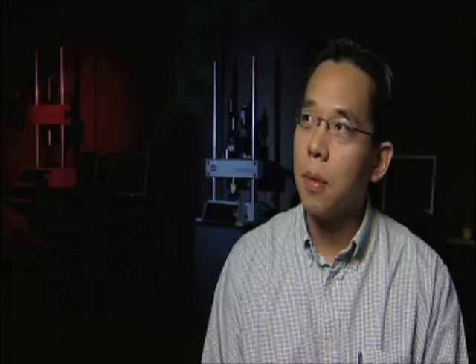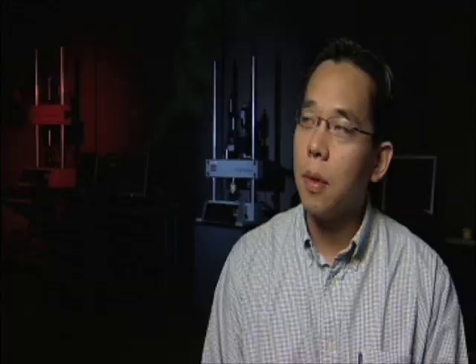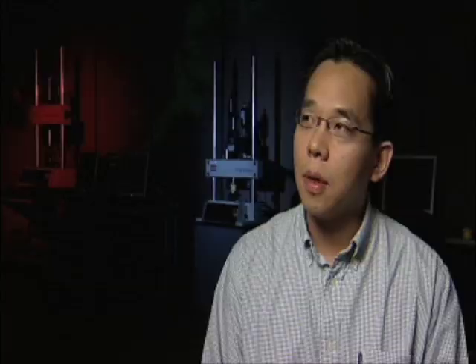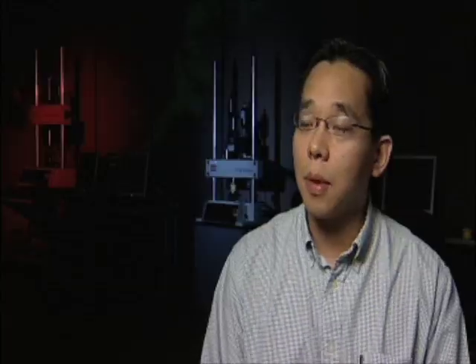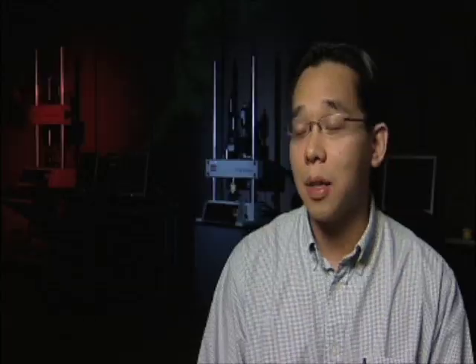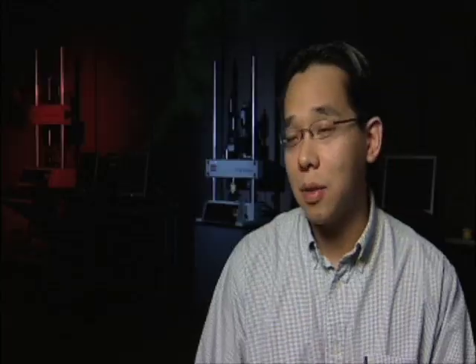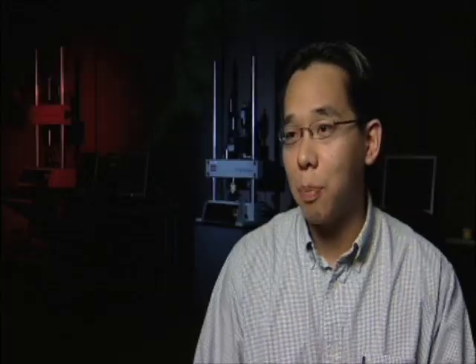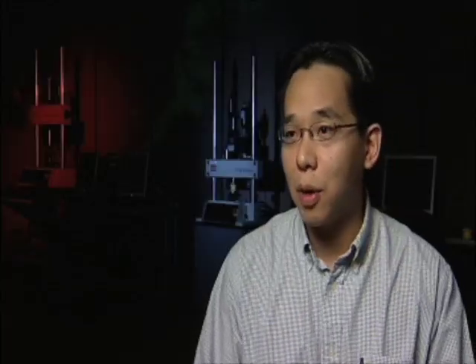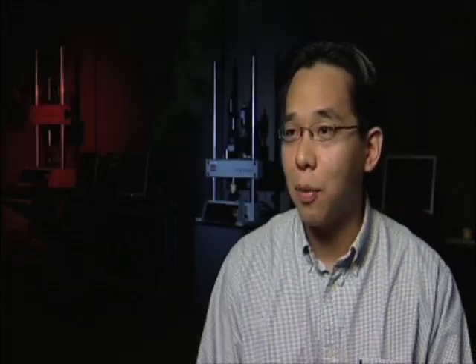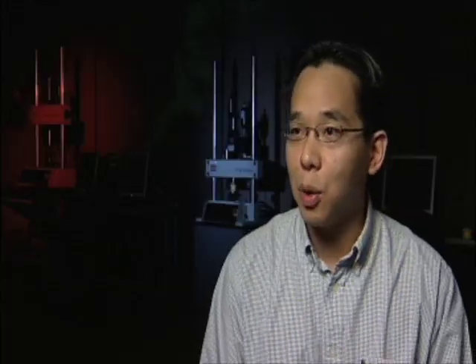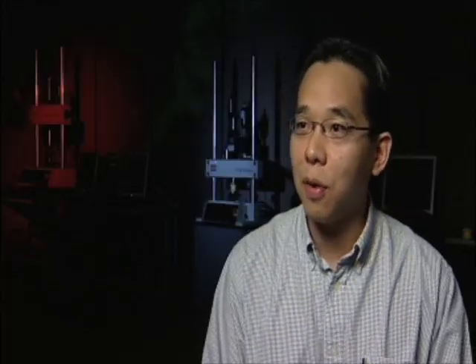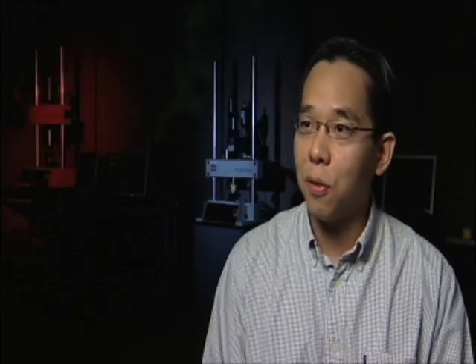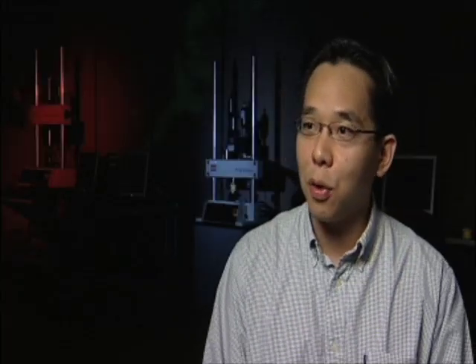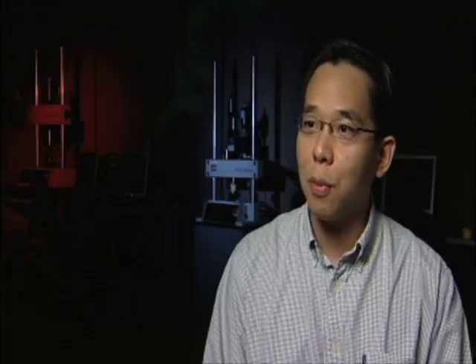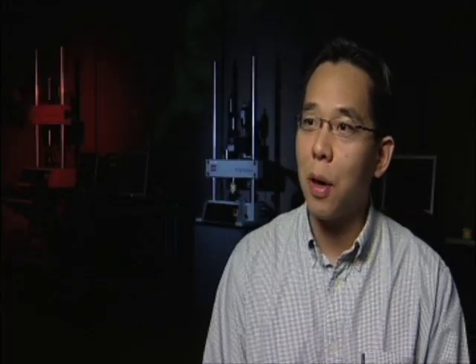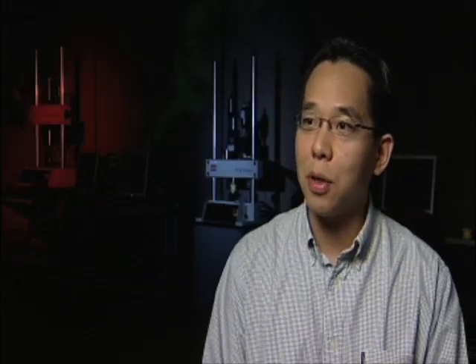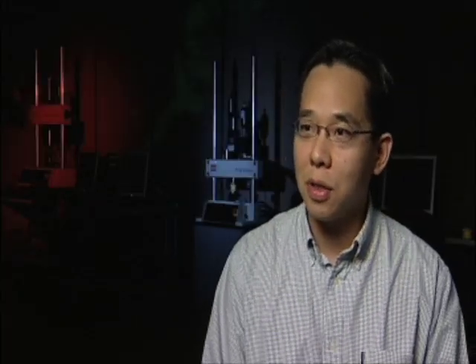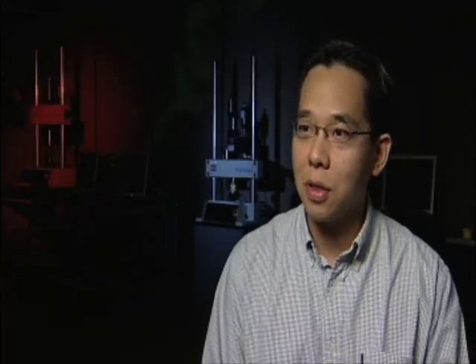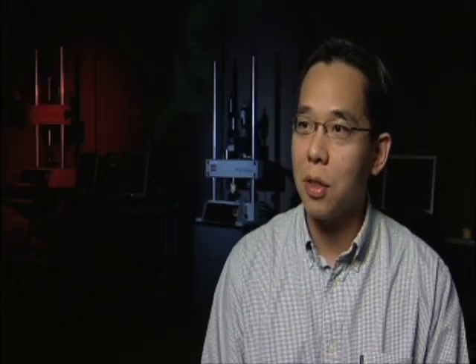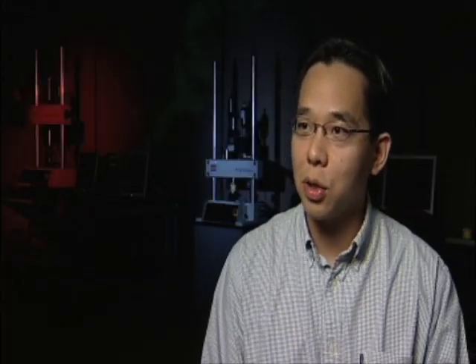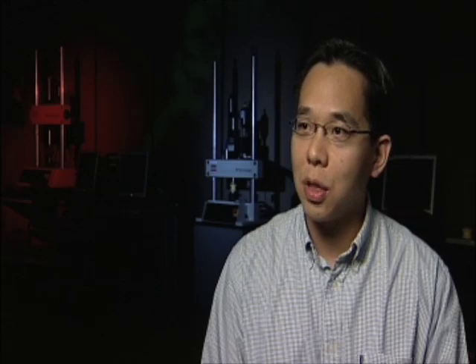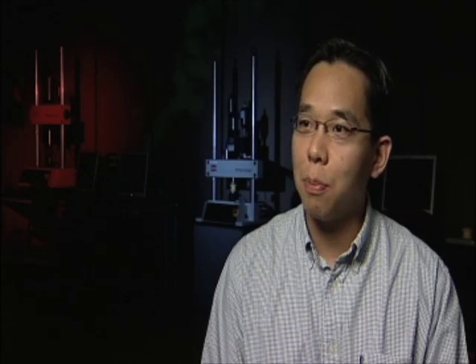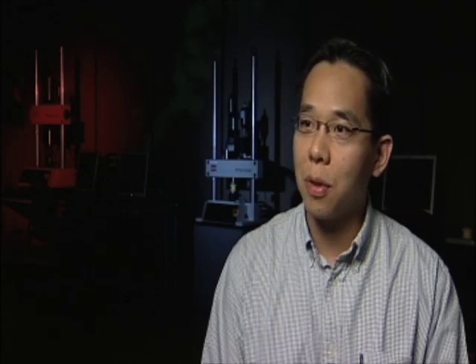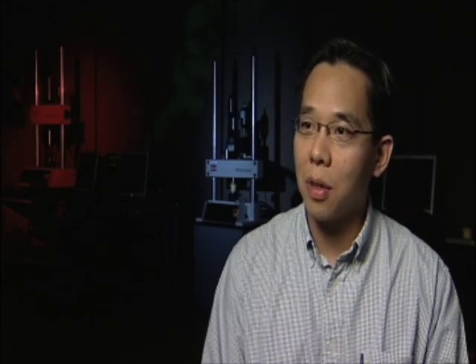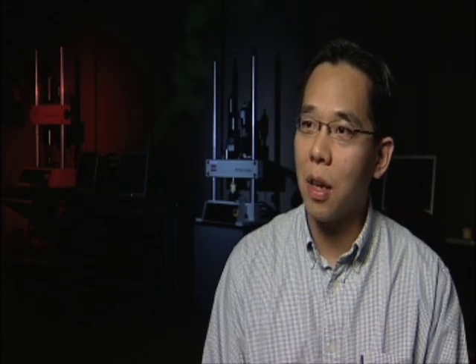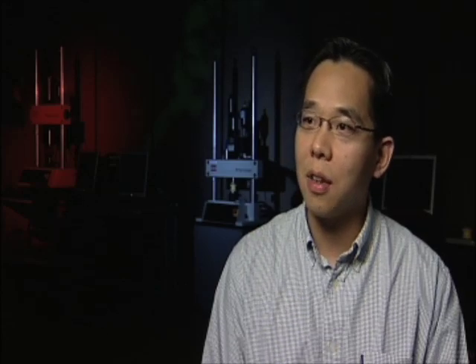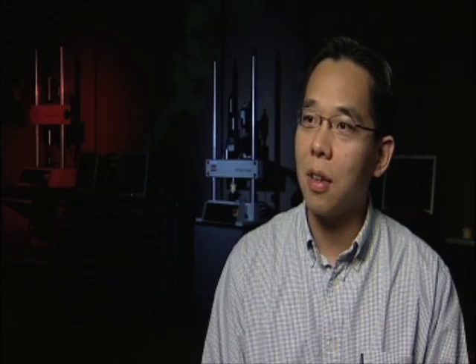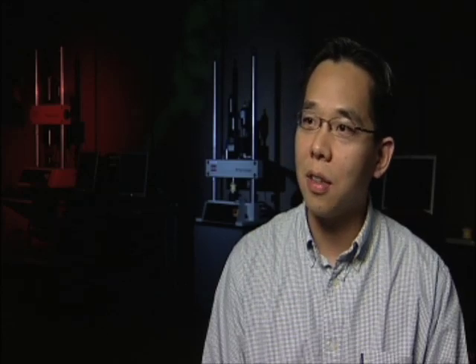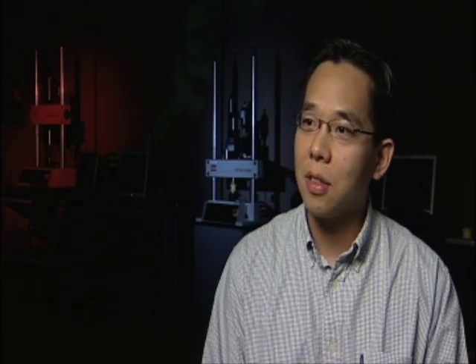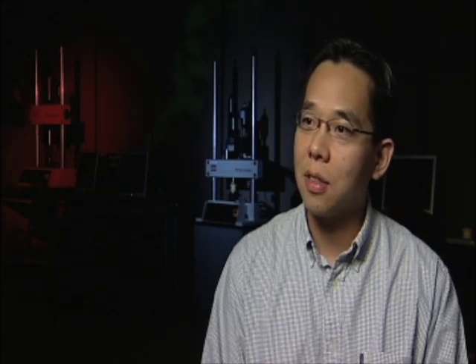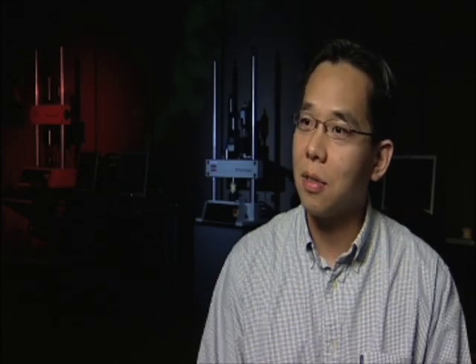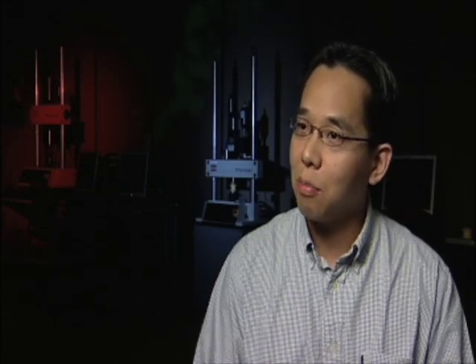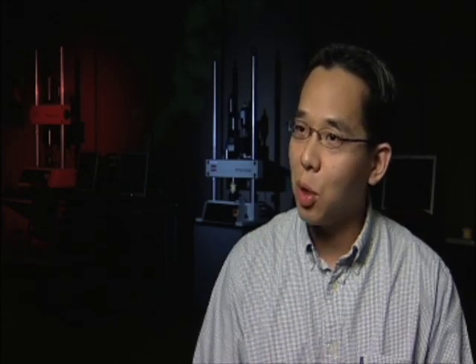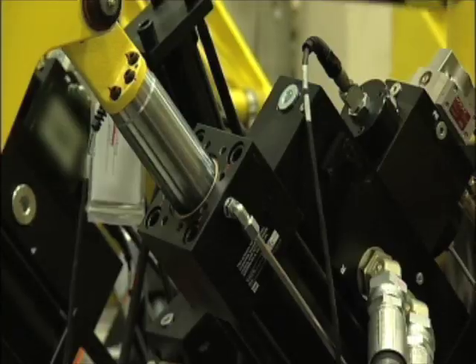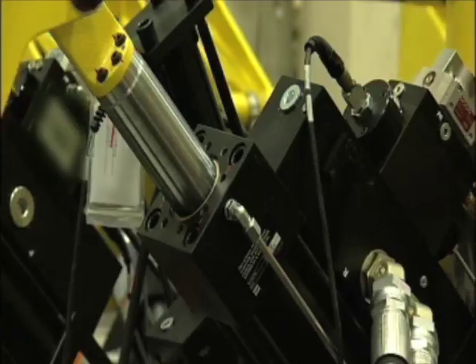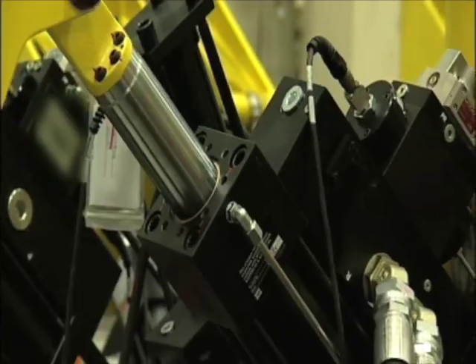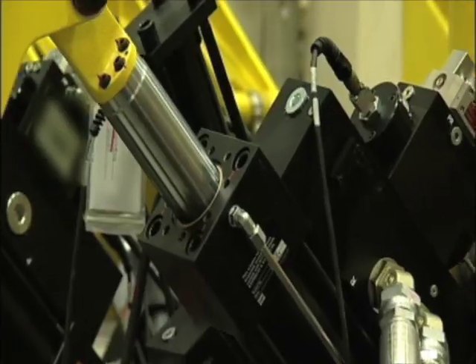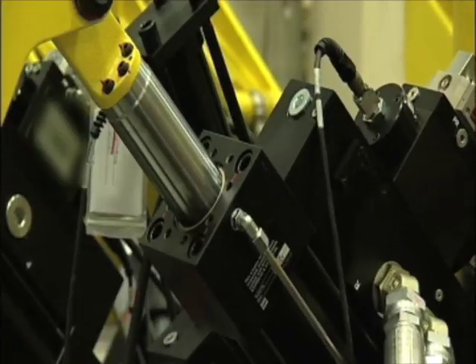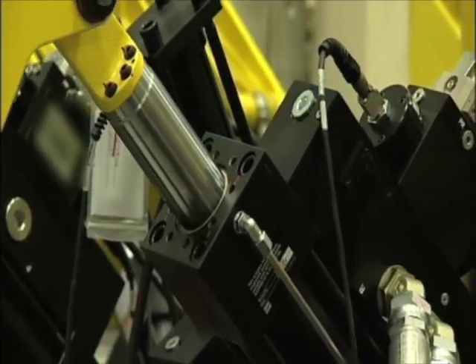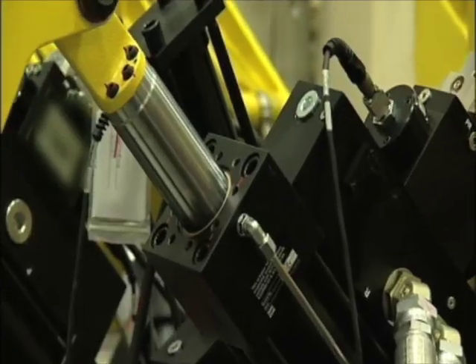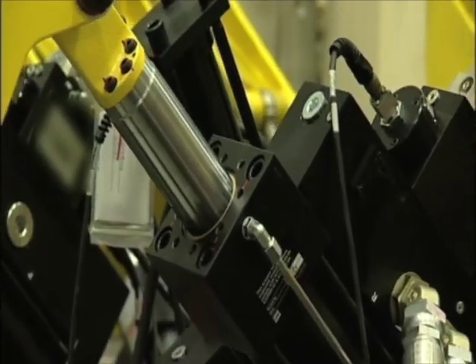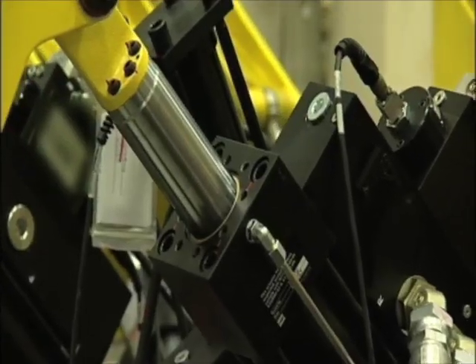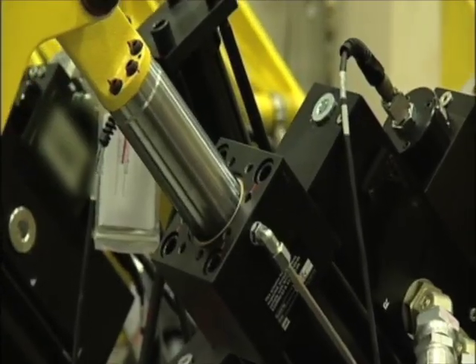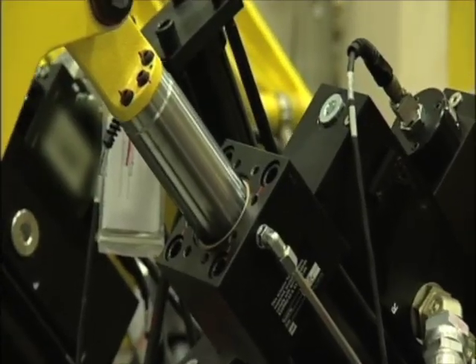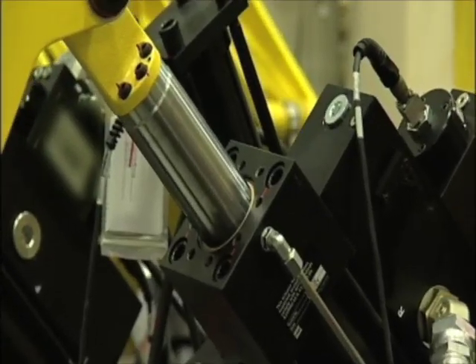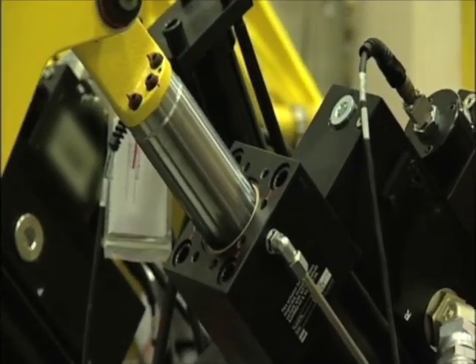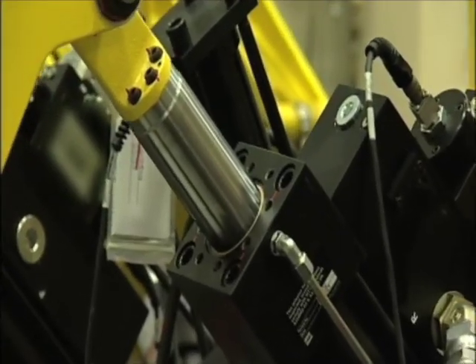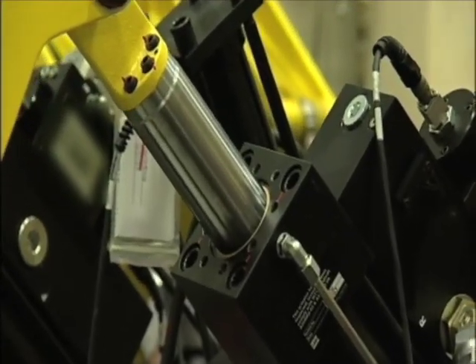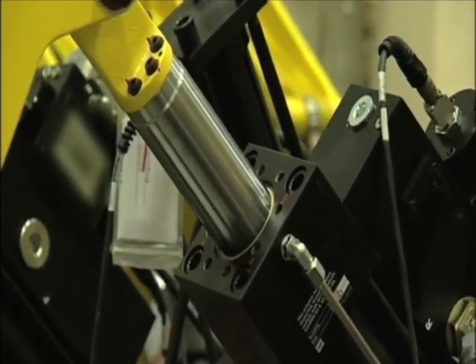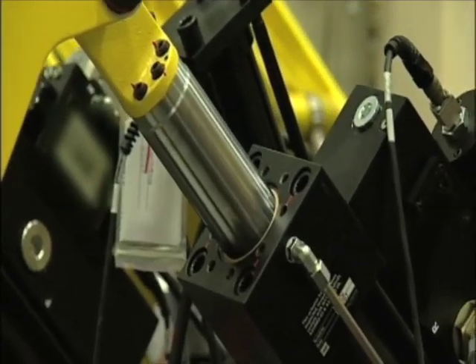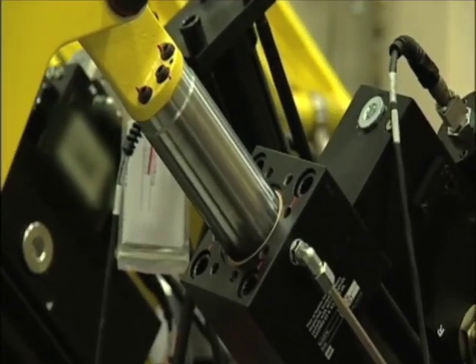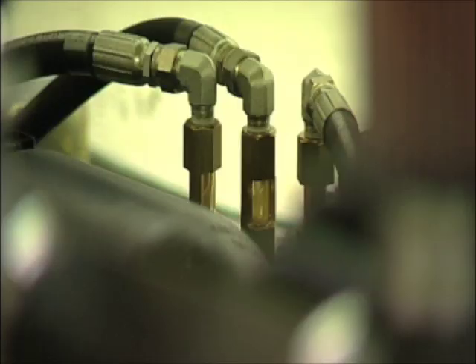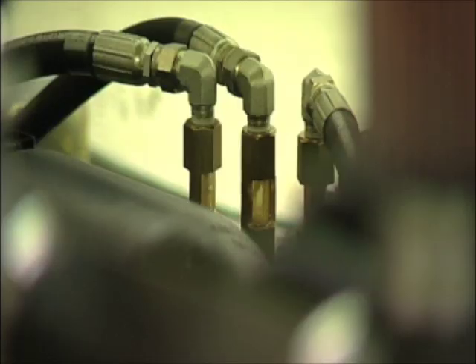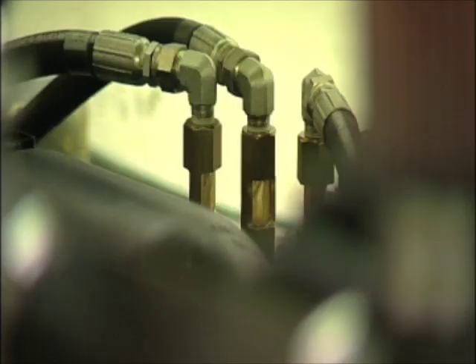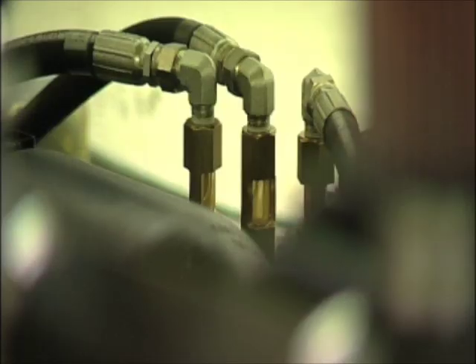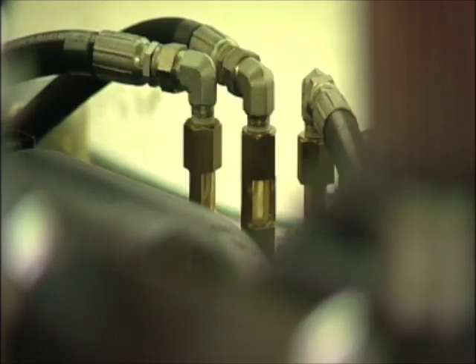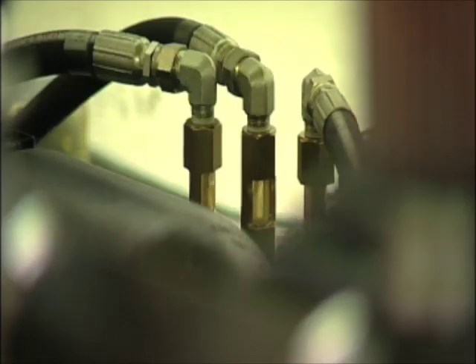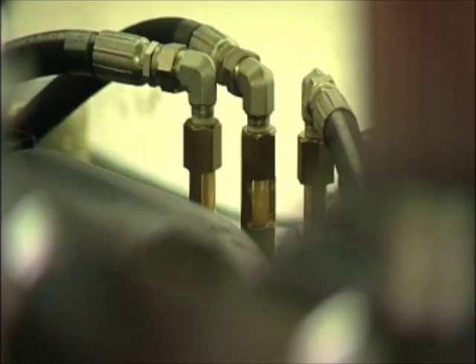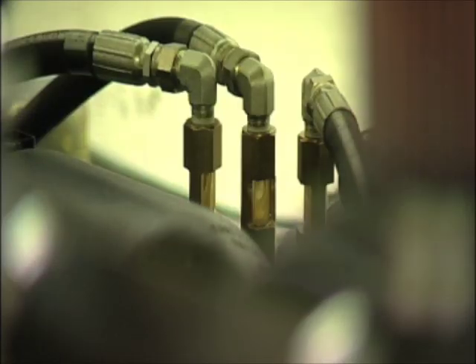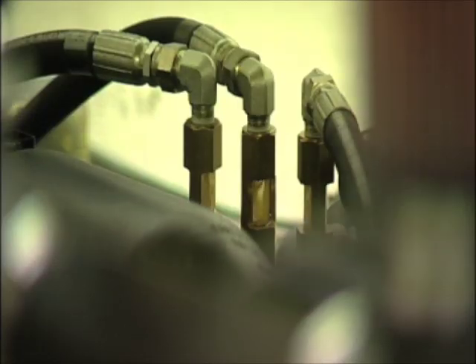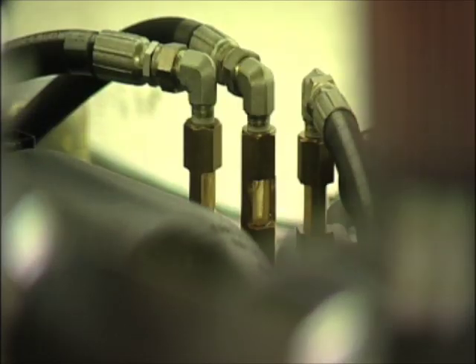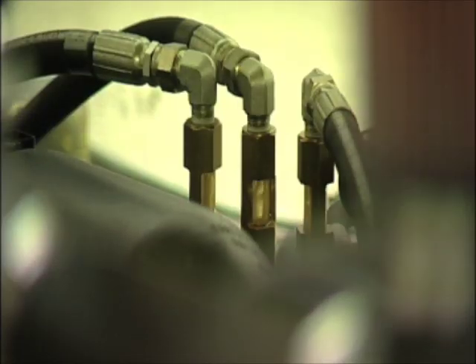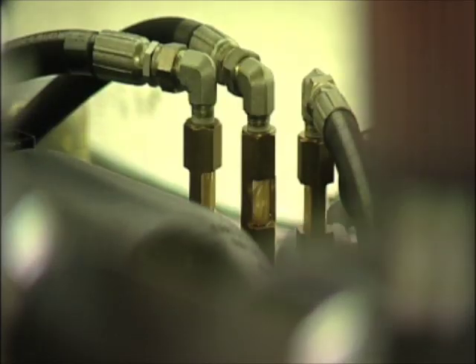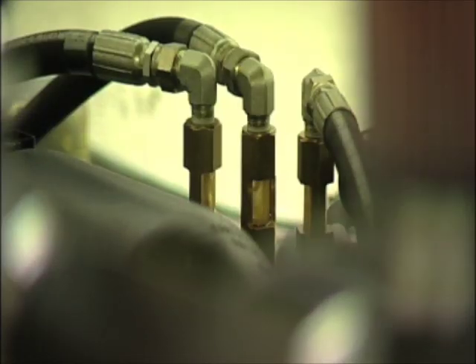Part of the beauty of fluid power is it's such a simple thing. You have a cylinder, you have a pressurized liquid, and it's pushing one way or the other.